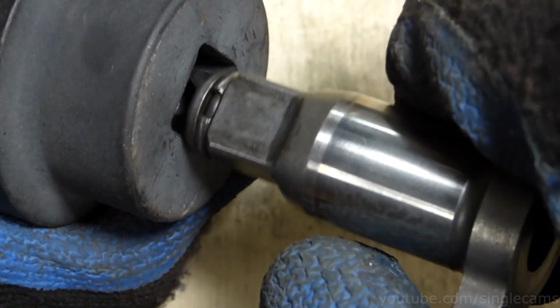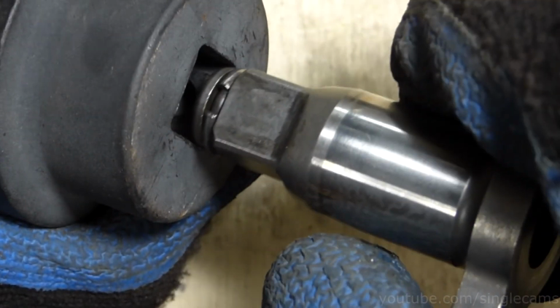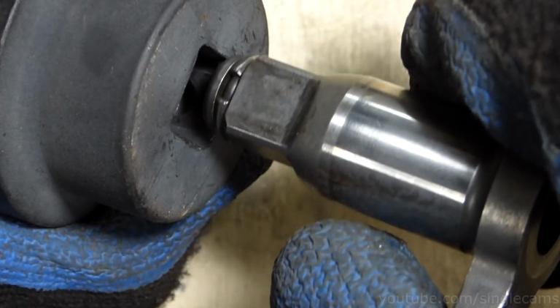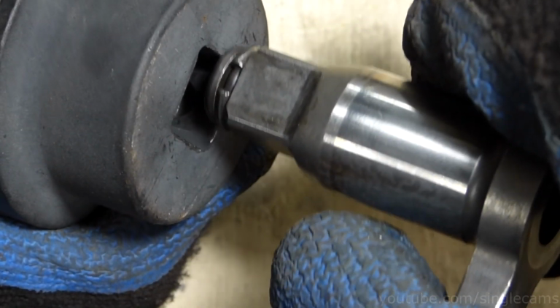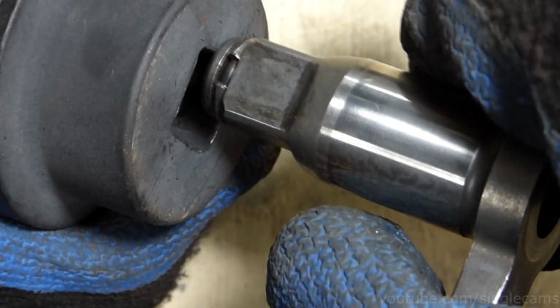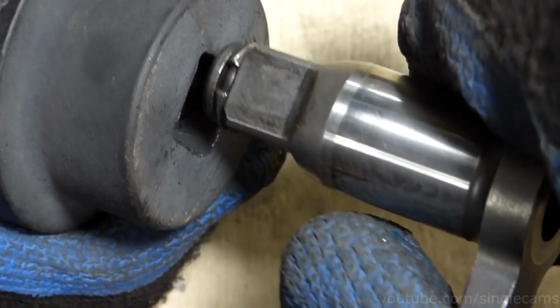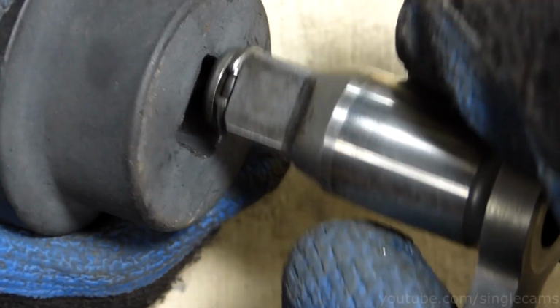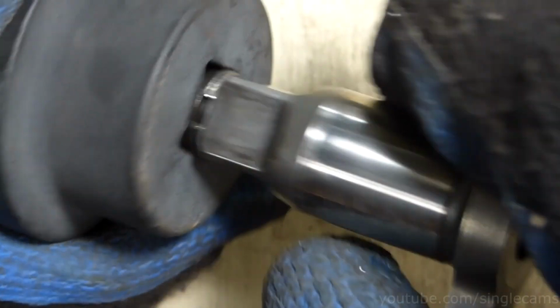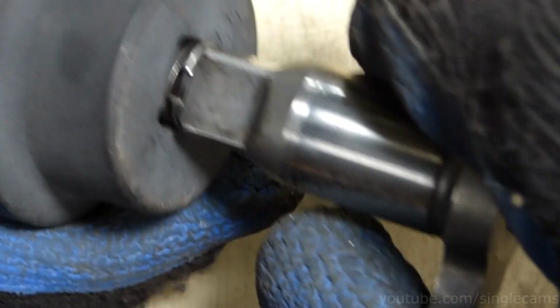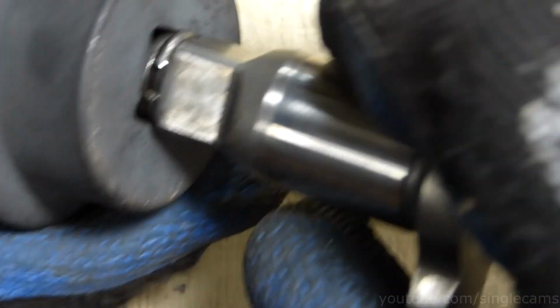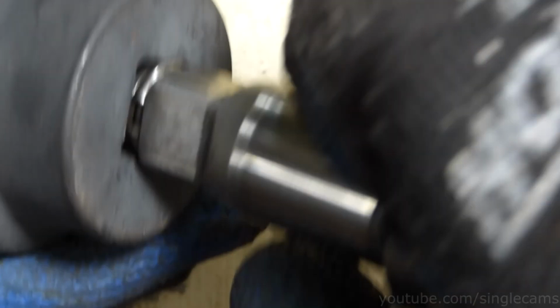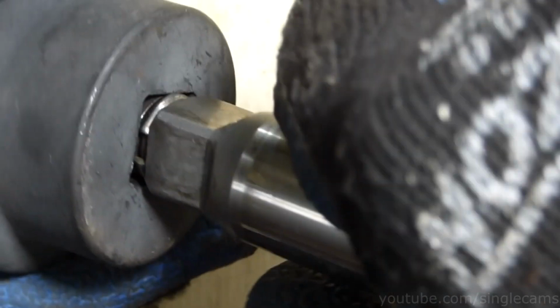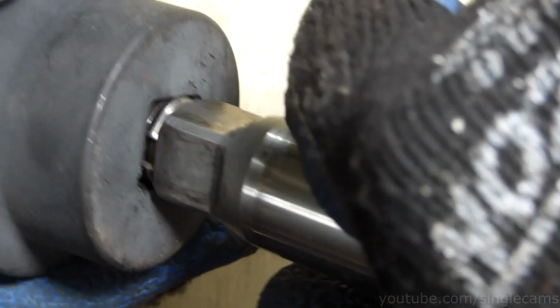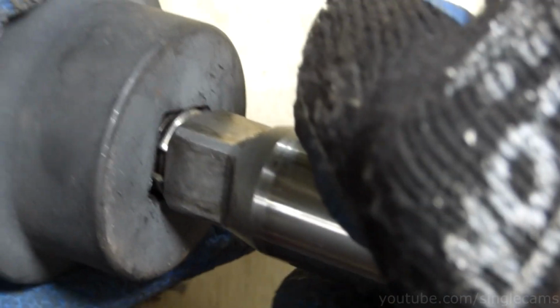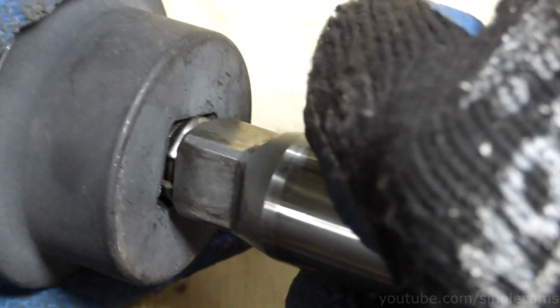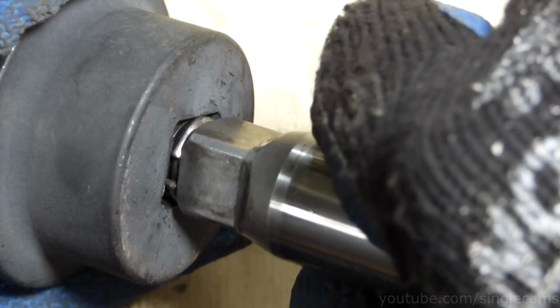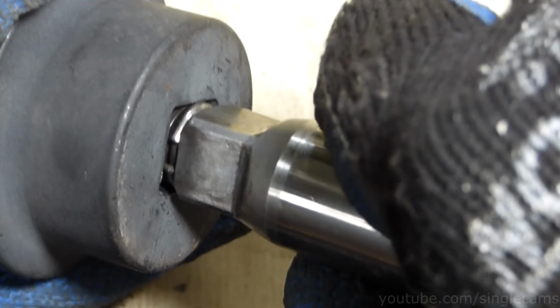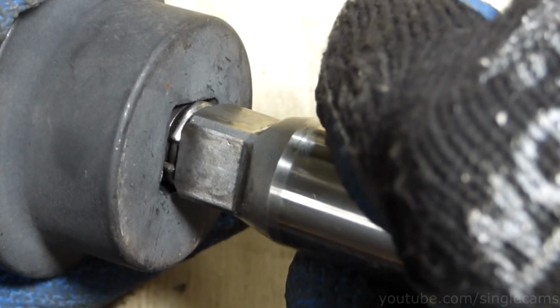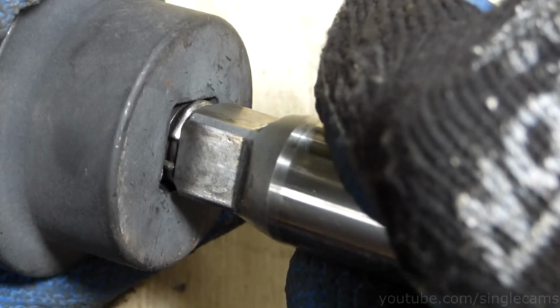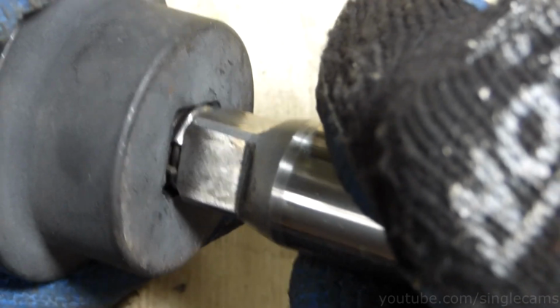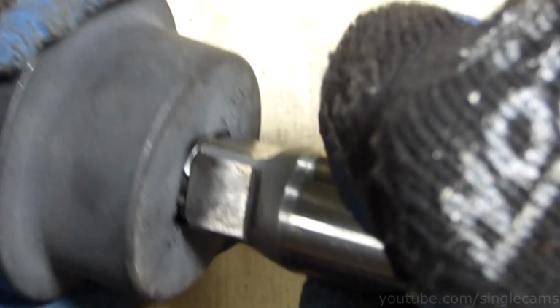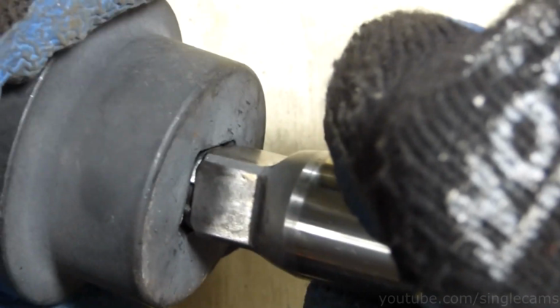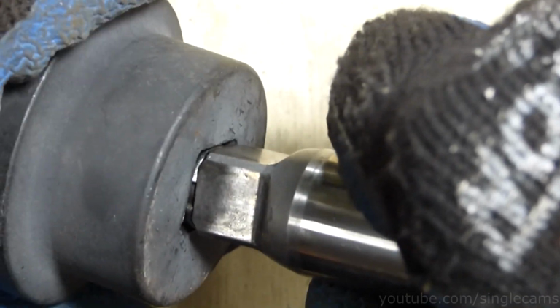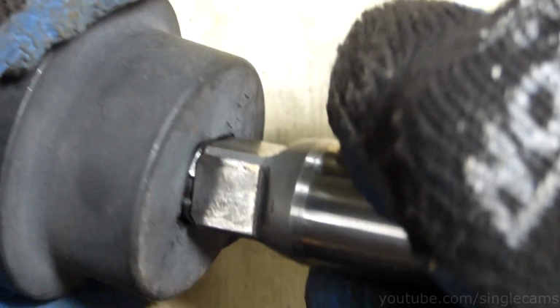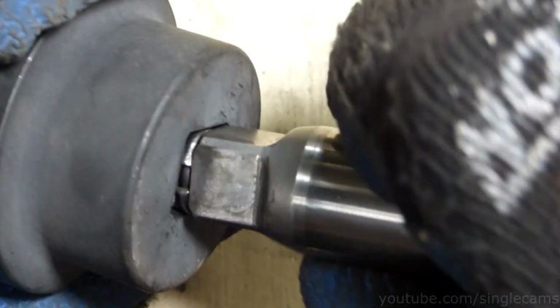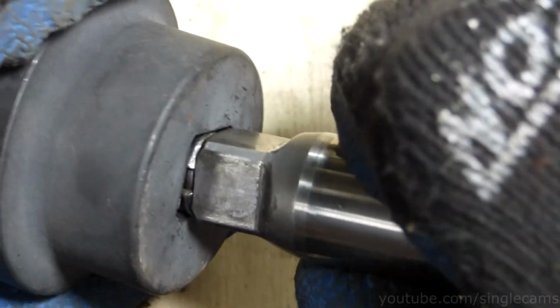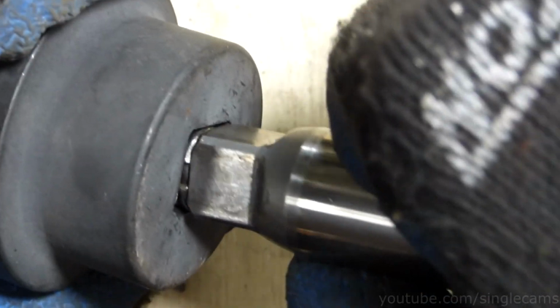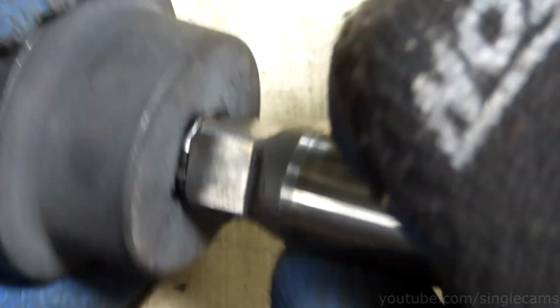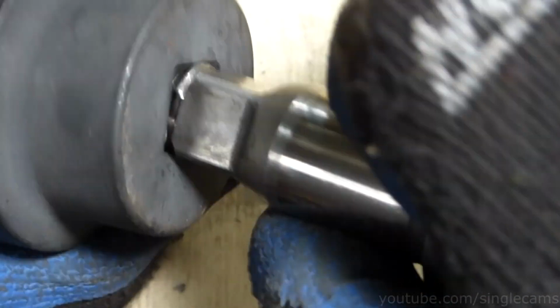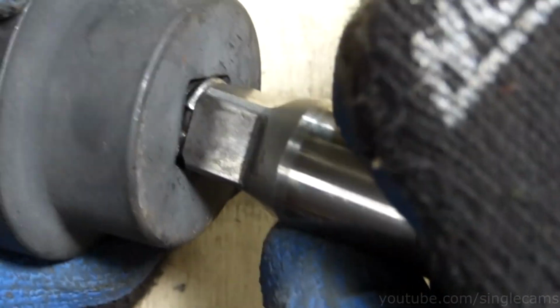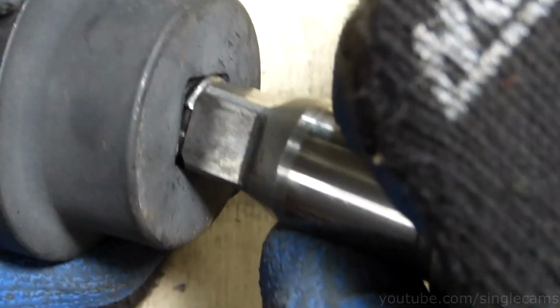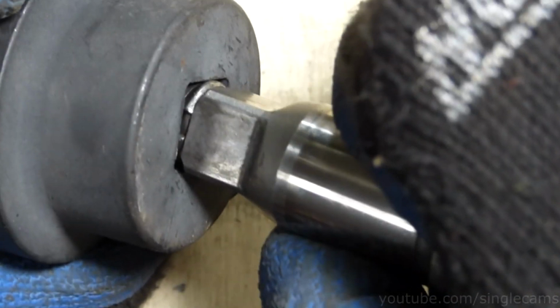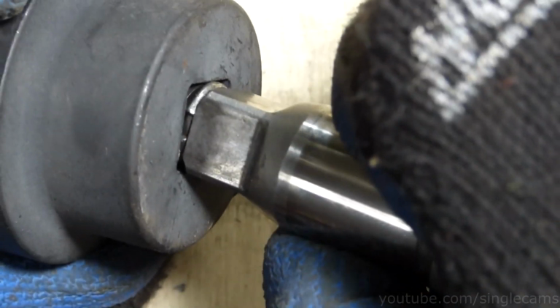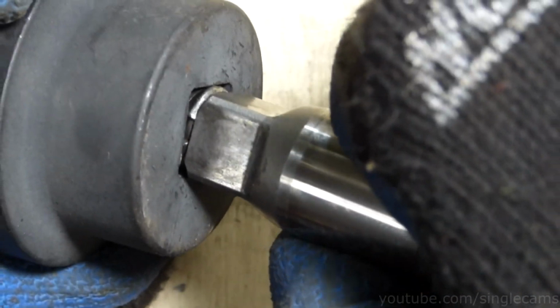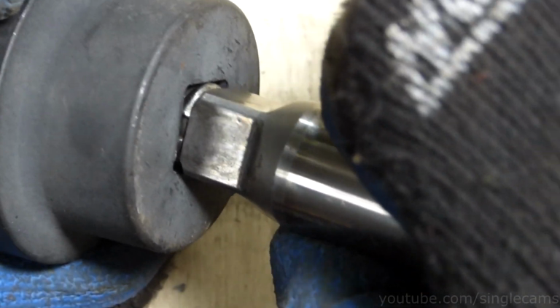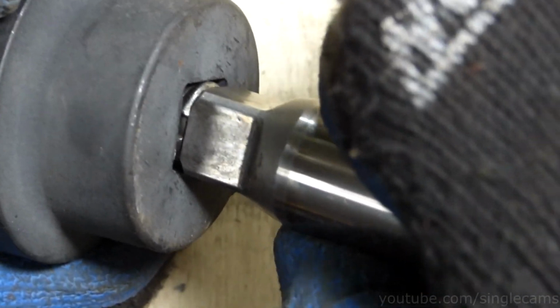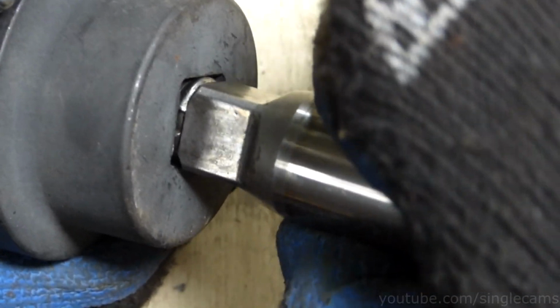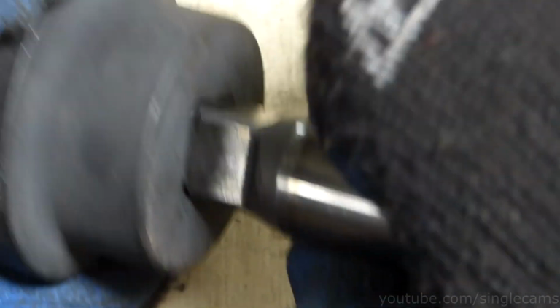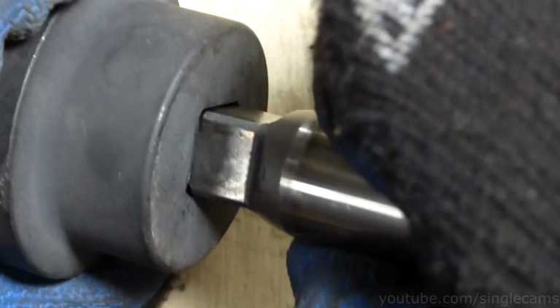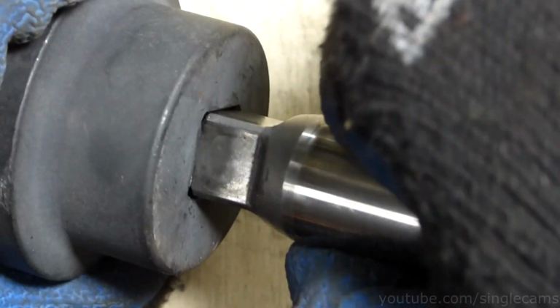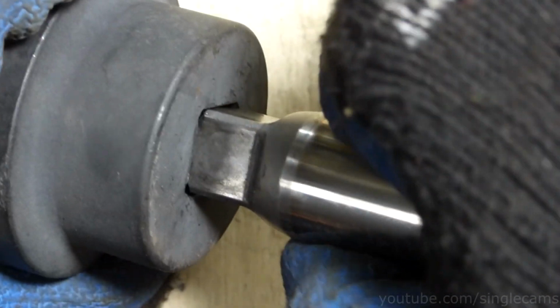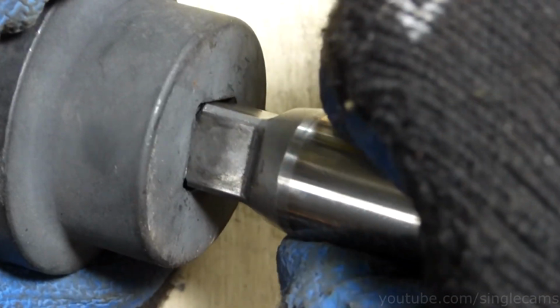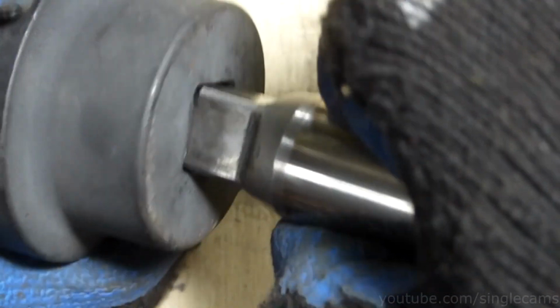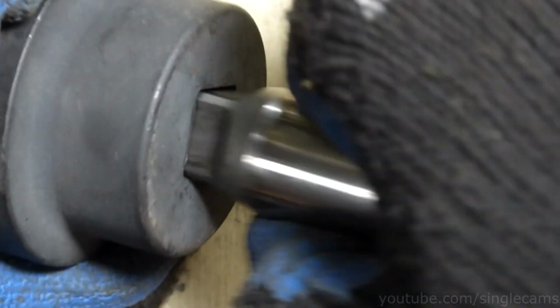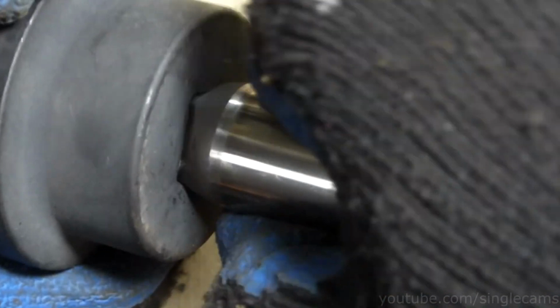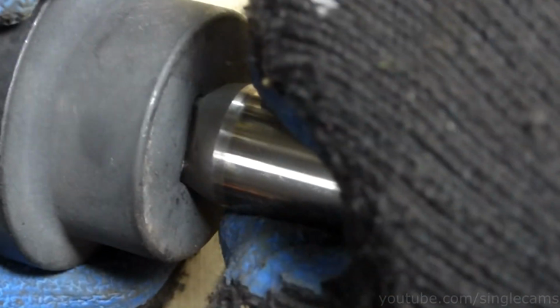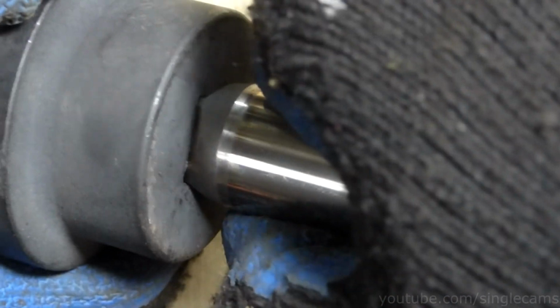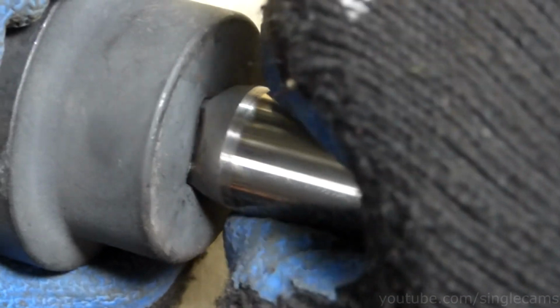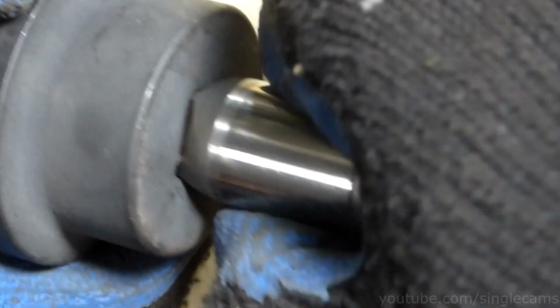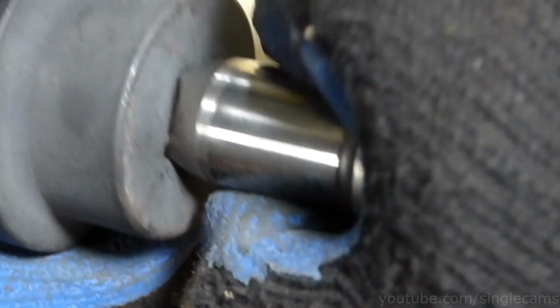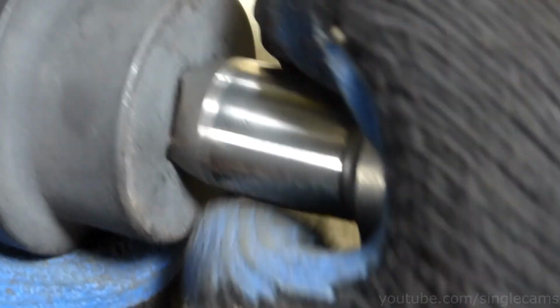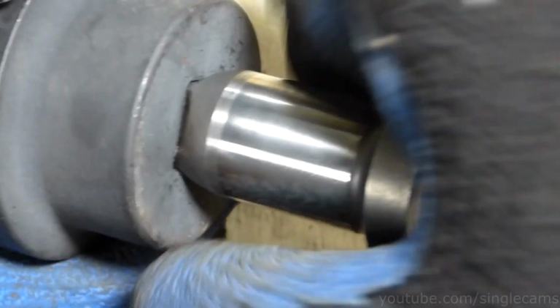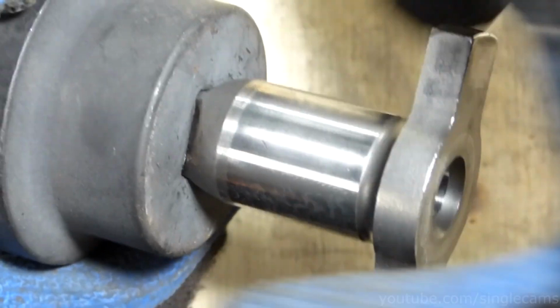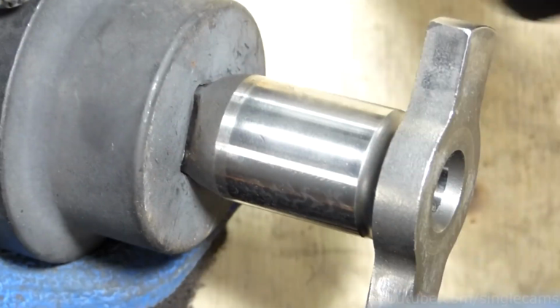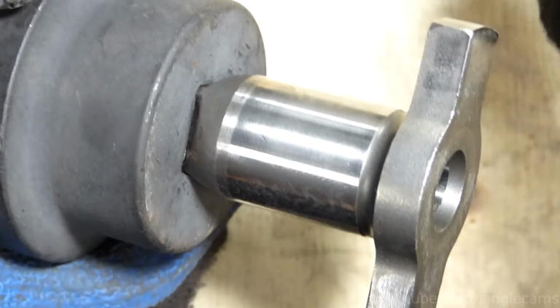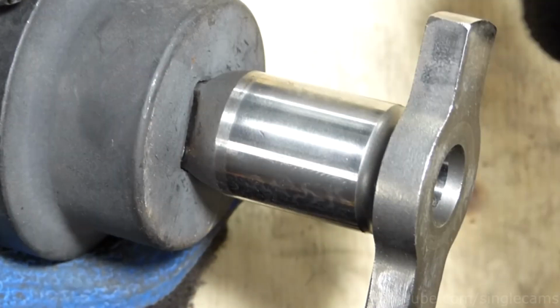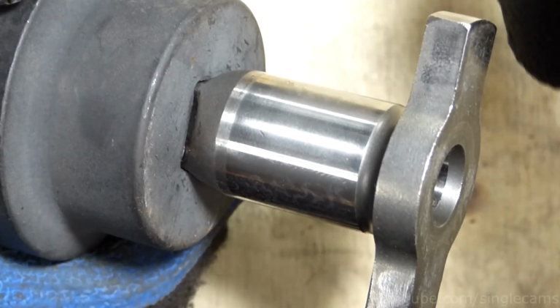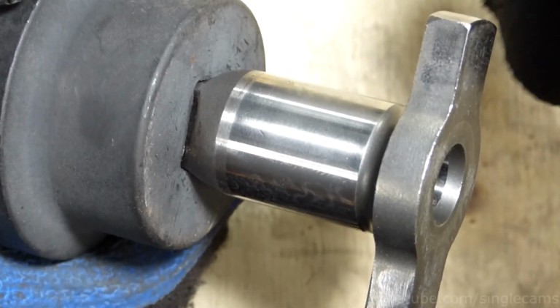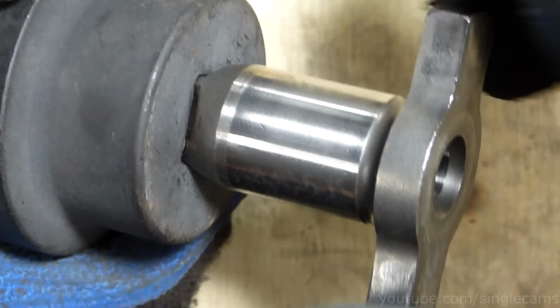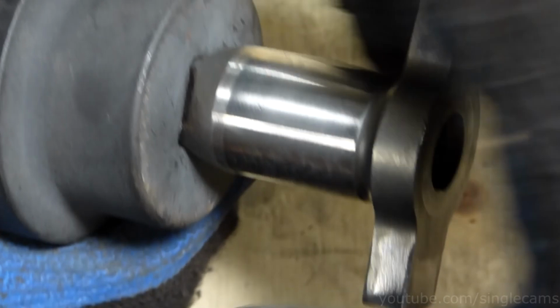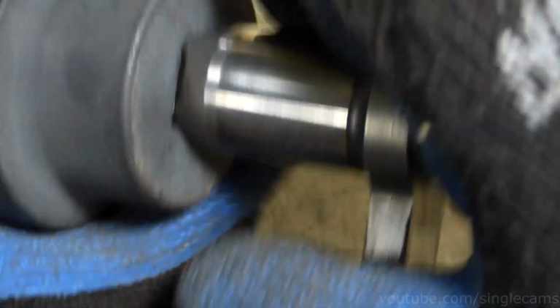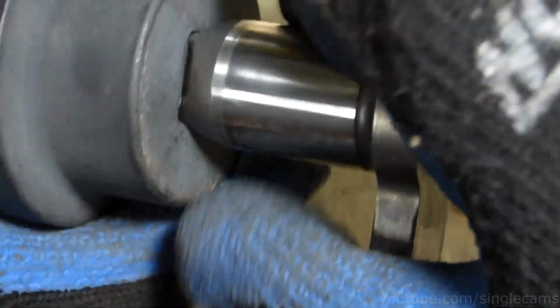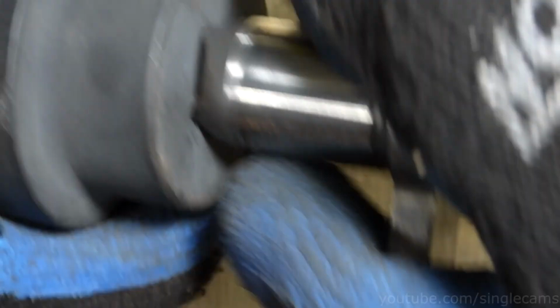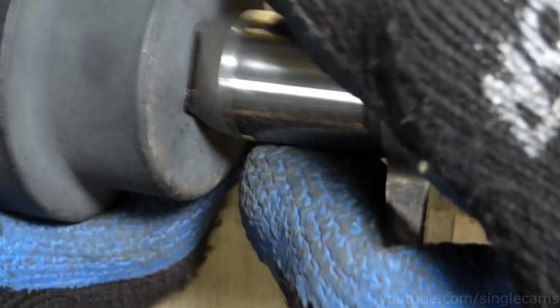As you put more use on your impact, the ring will wear and provide less friction. You will then need to replace the clip.